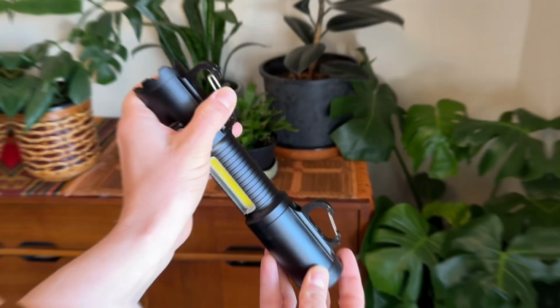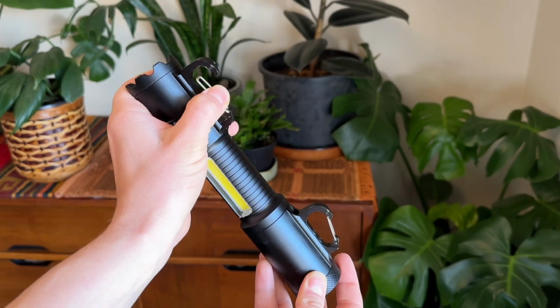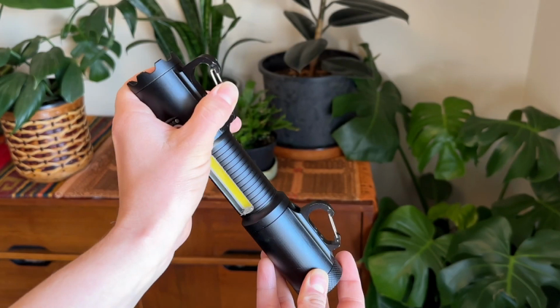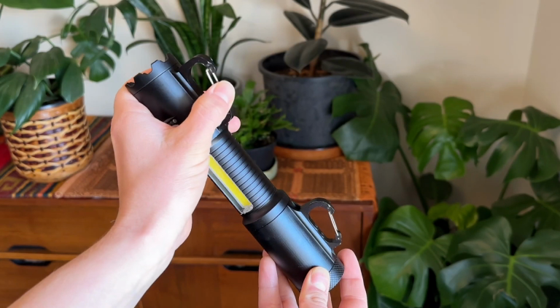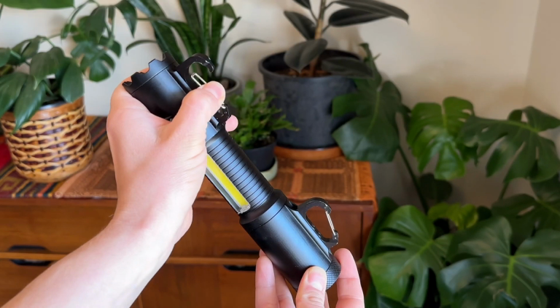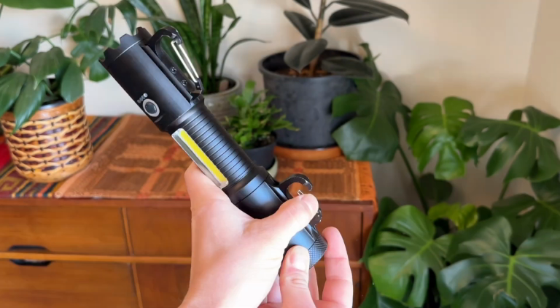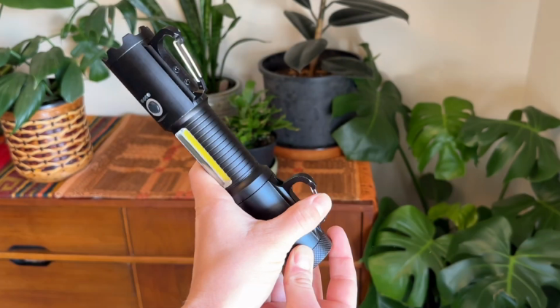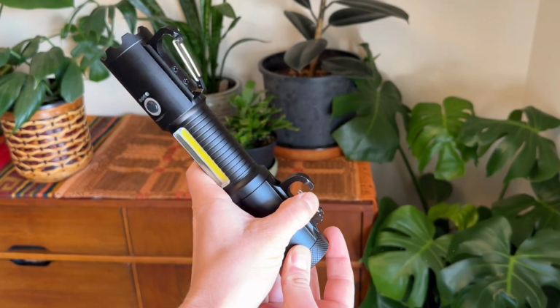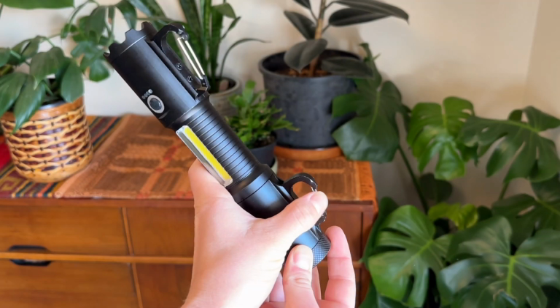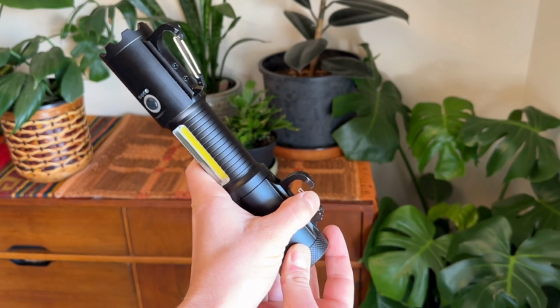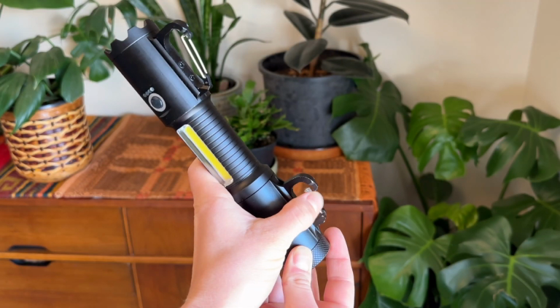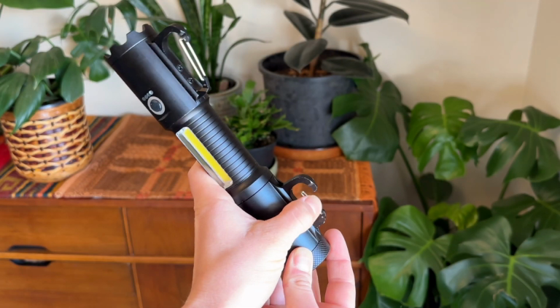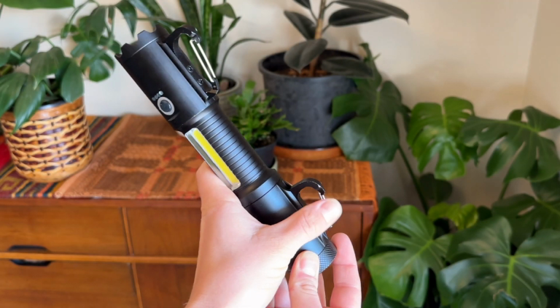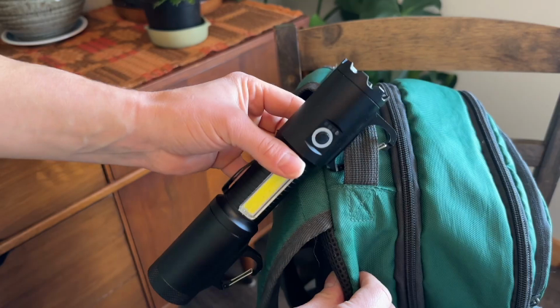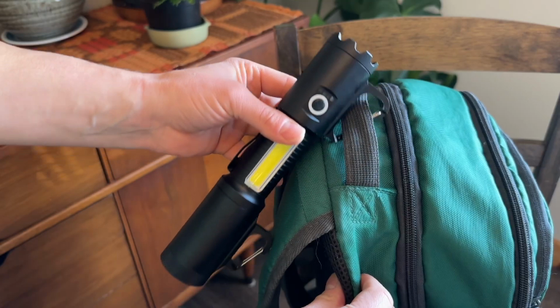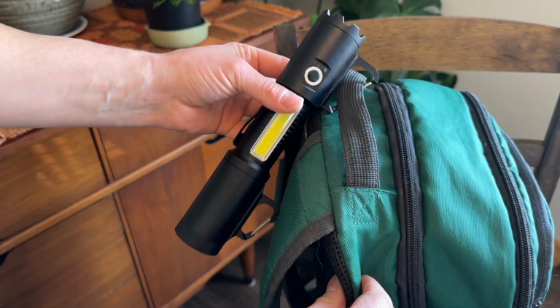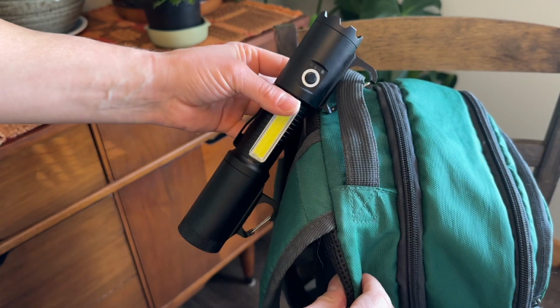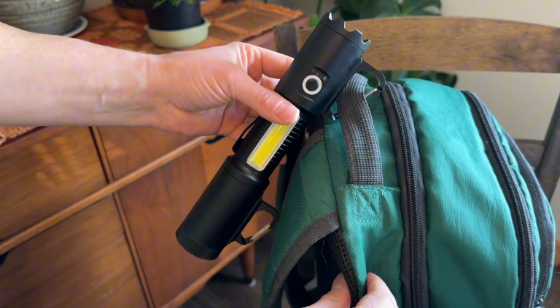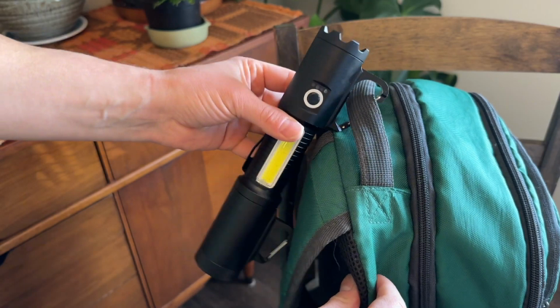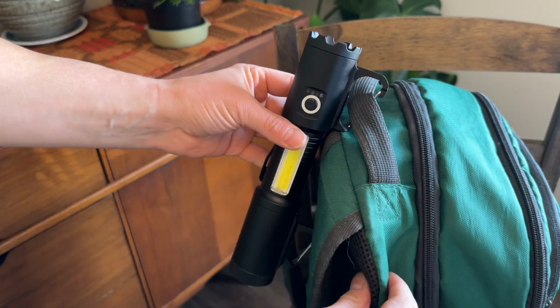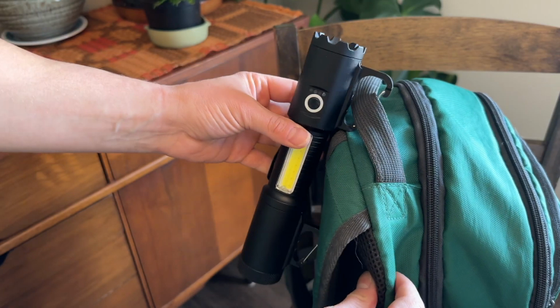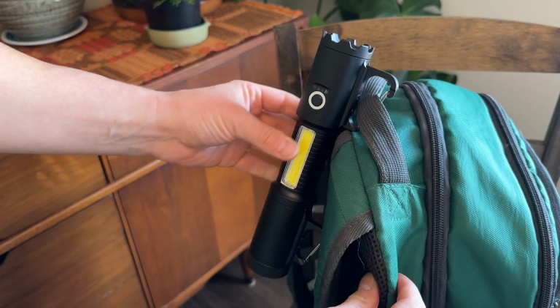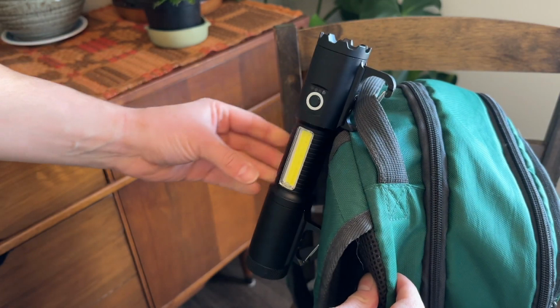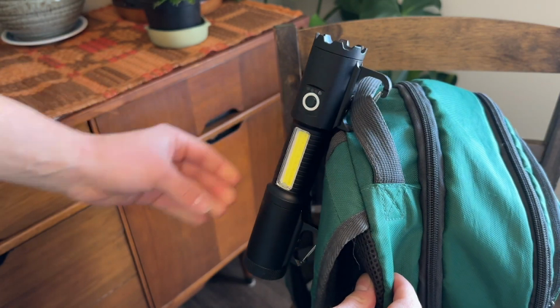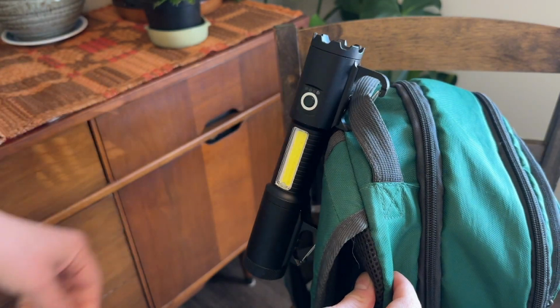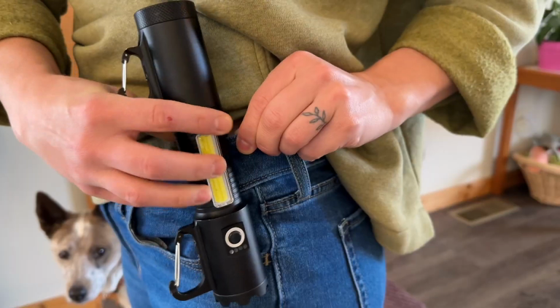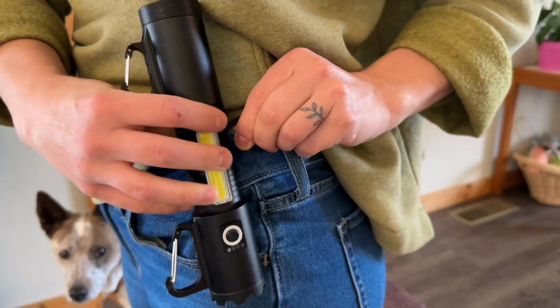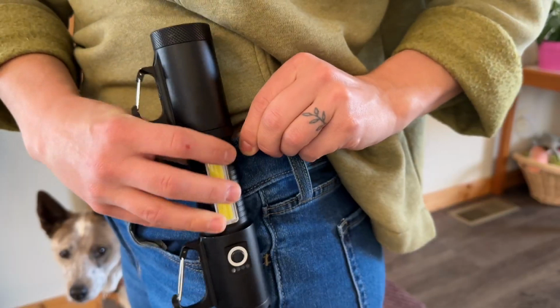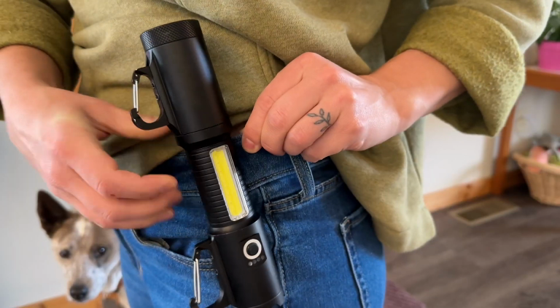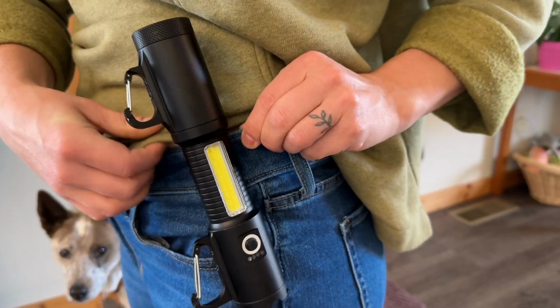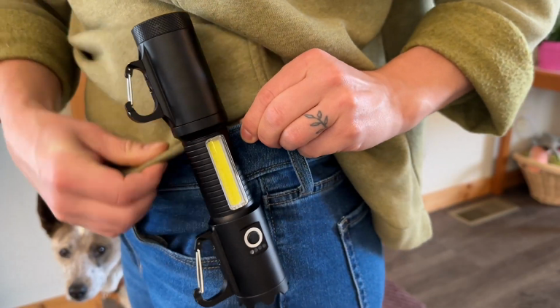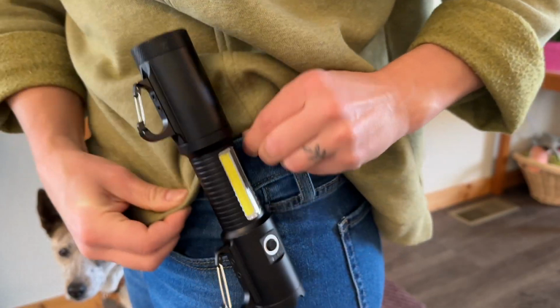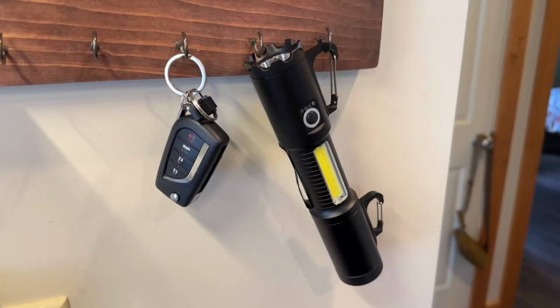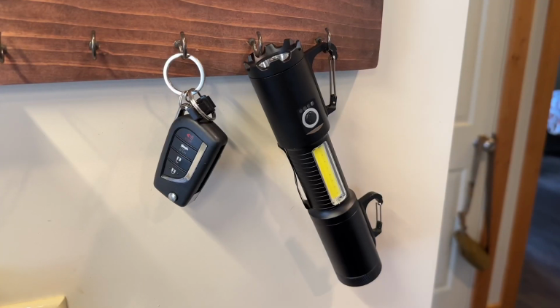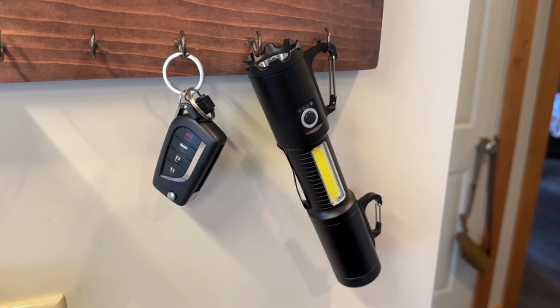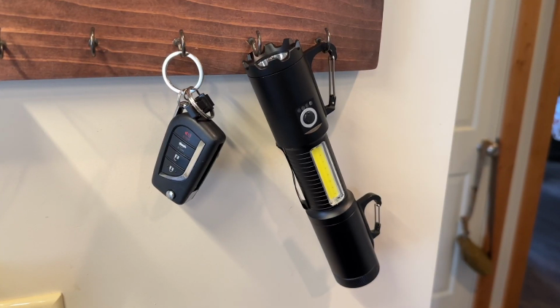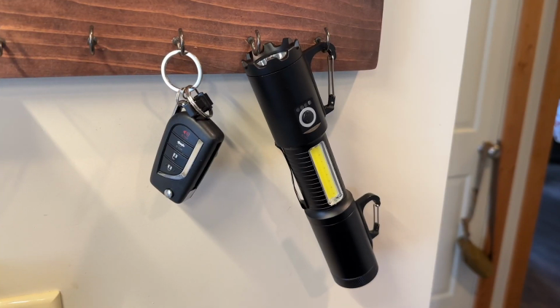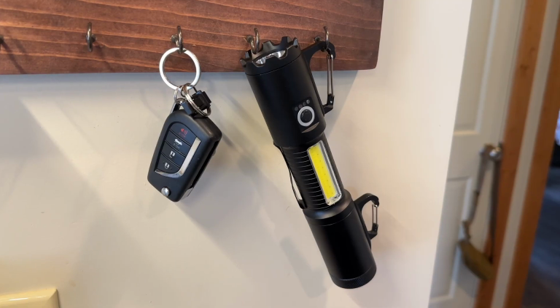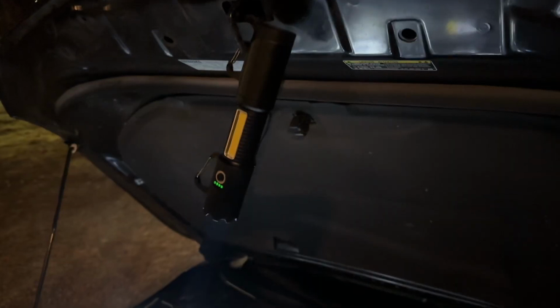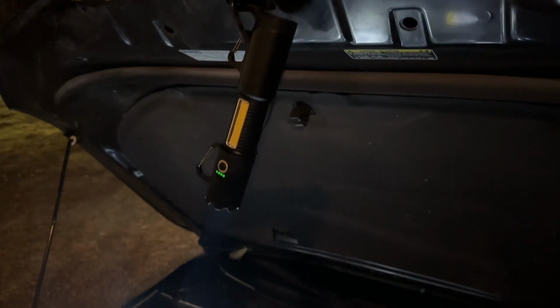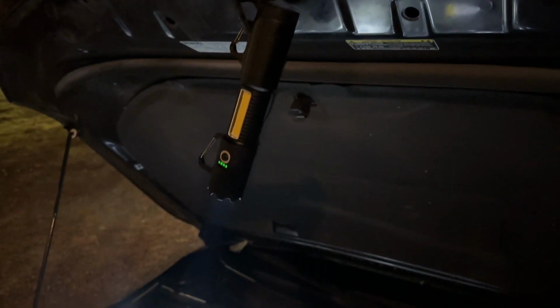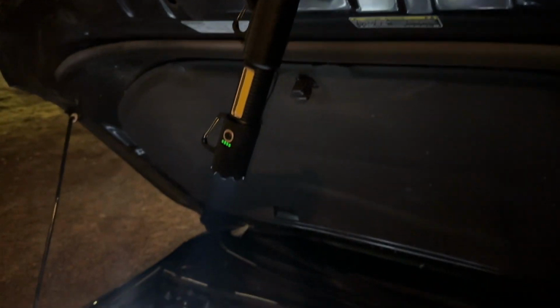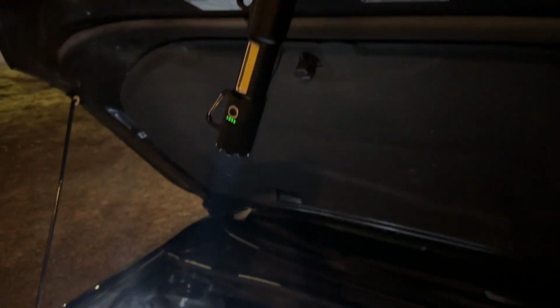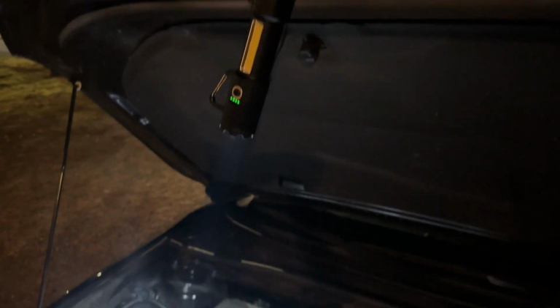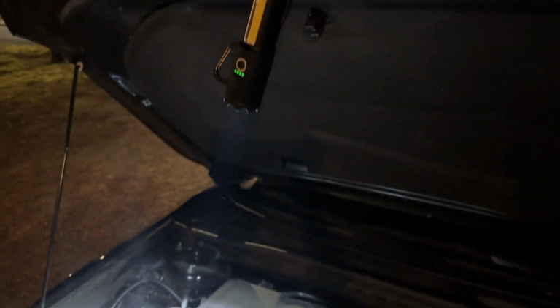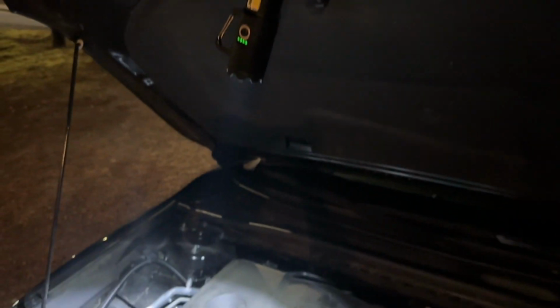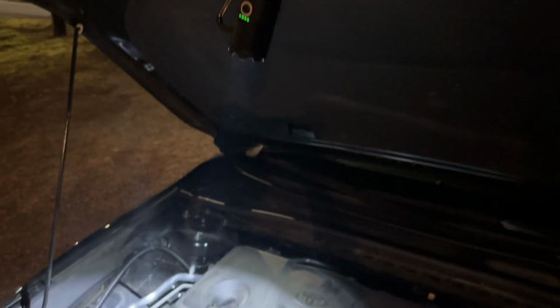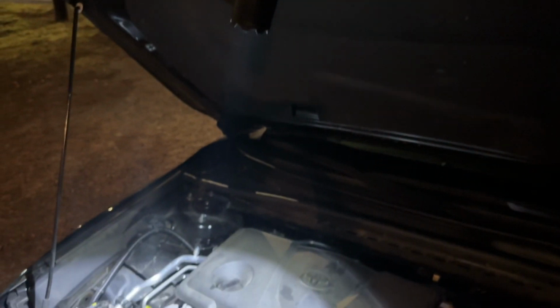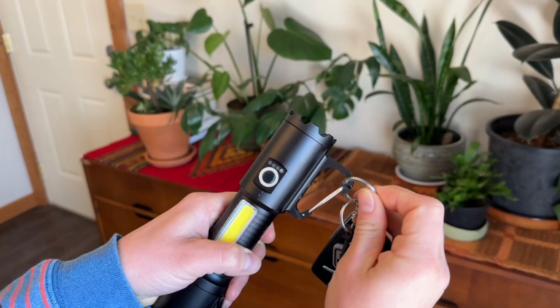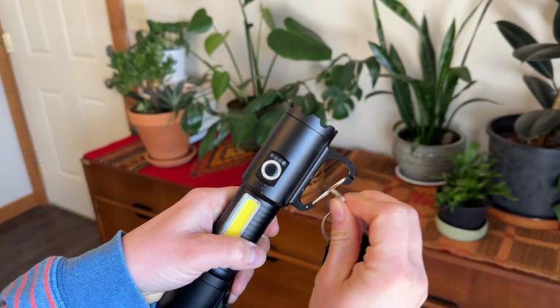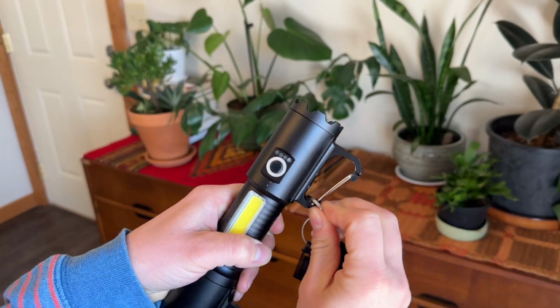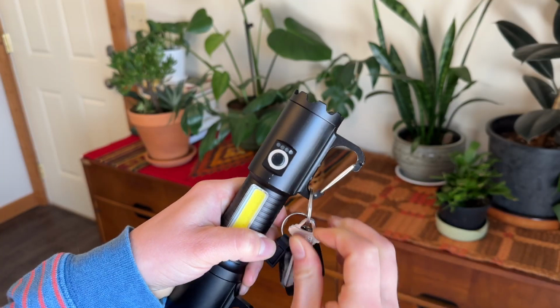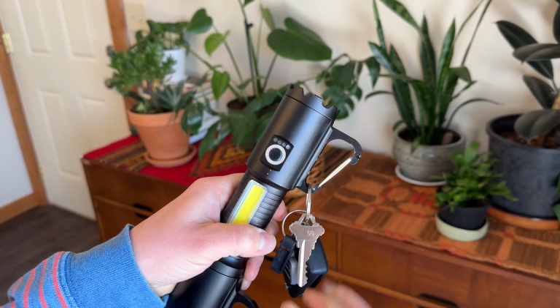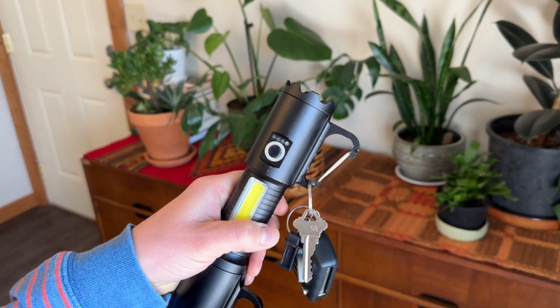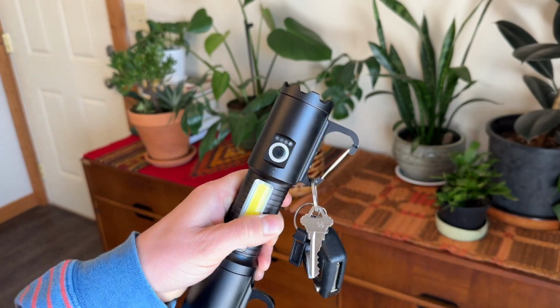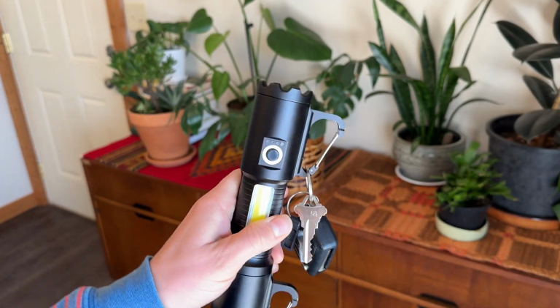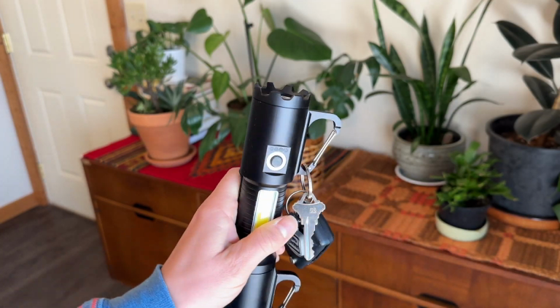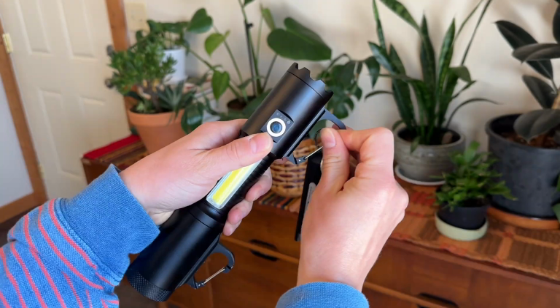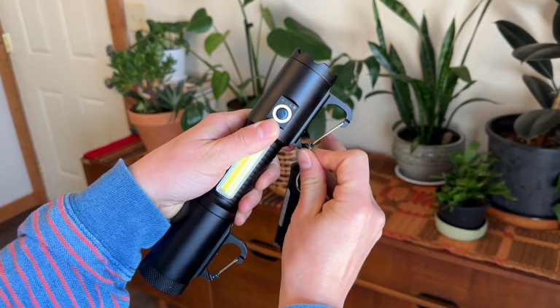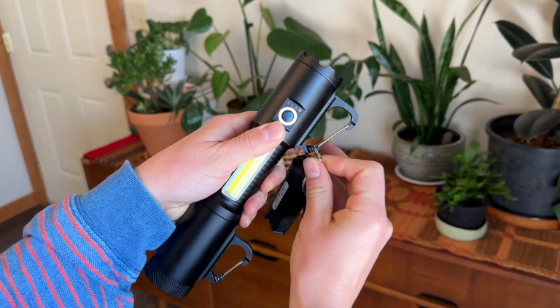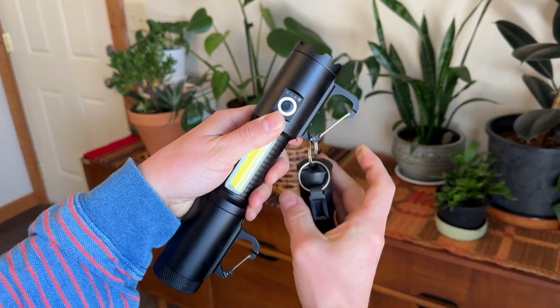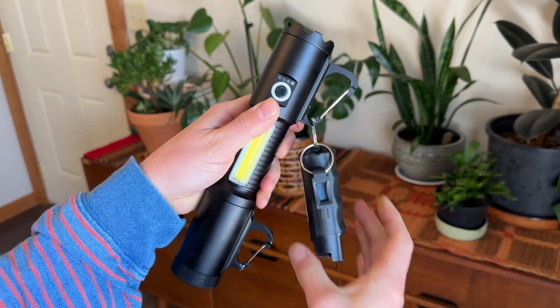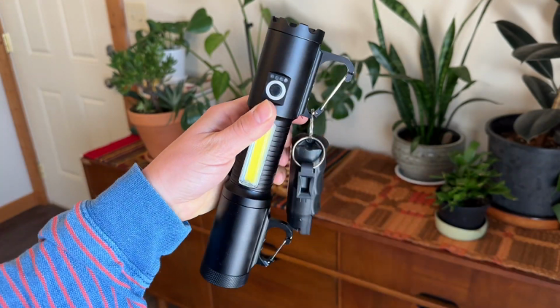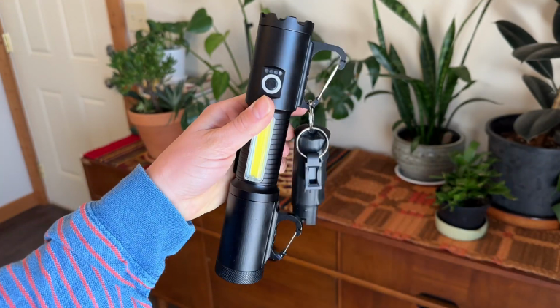The carabiners make it easy to clip or hang on your bag, belt, hooks, or under the hood of your car. You can even clip your keys or pepper spray to it.